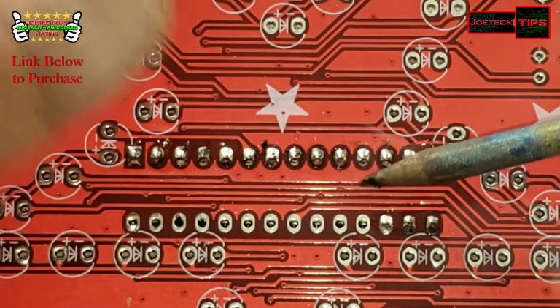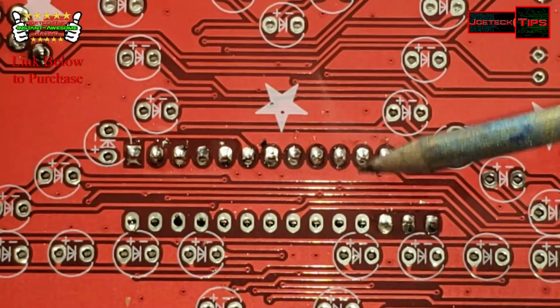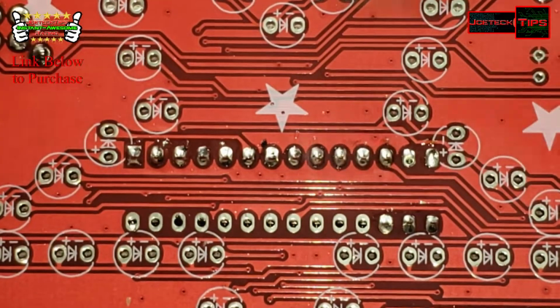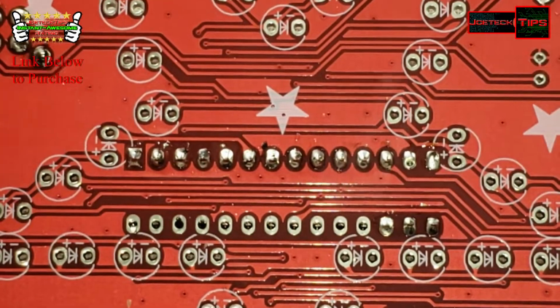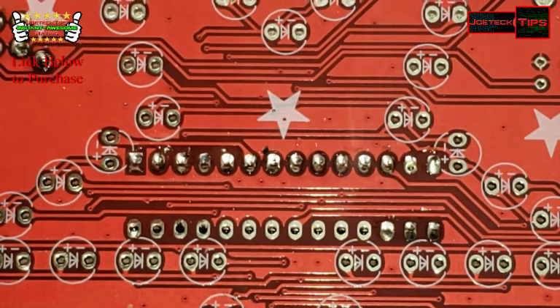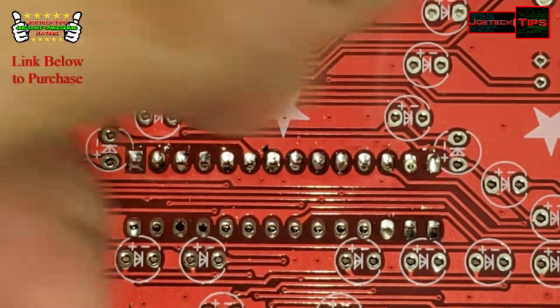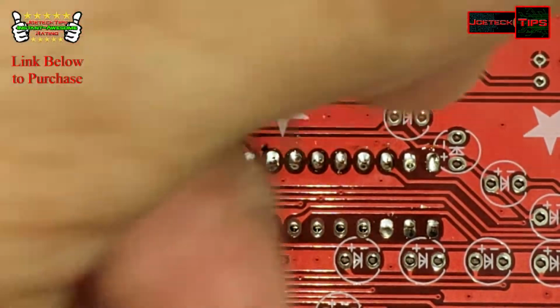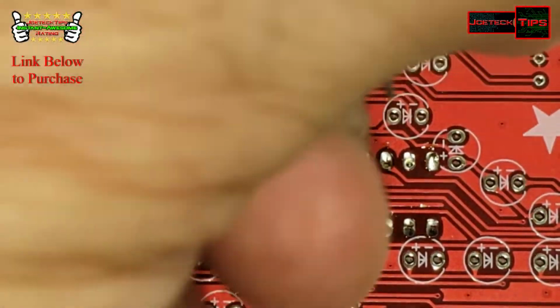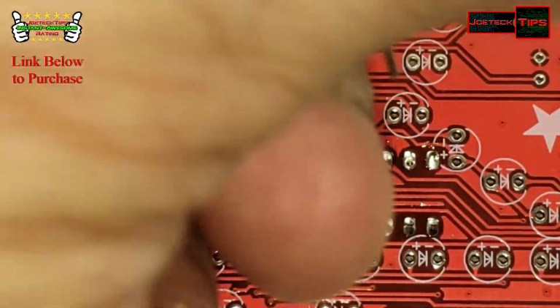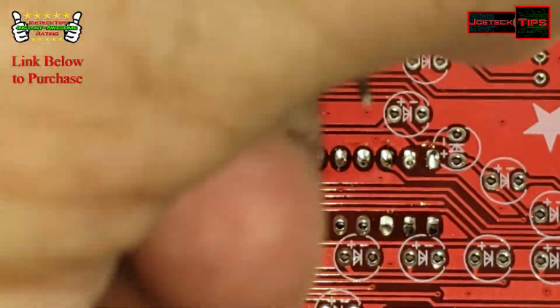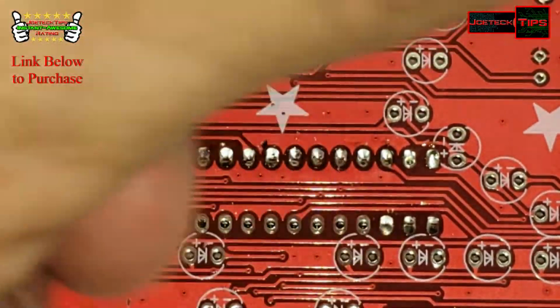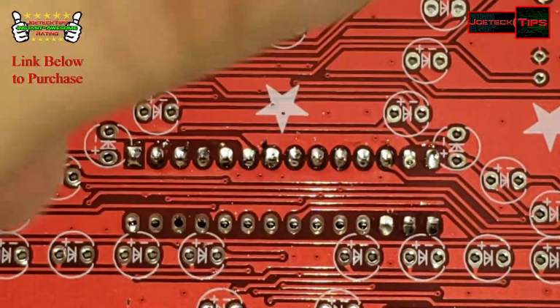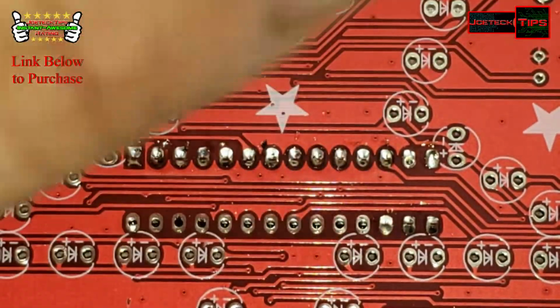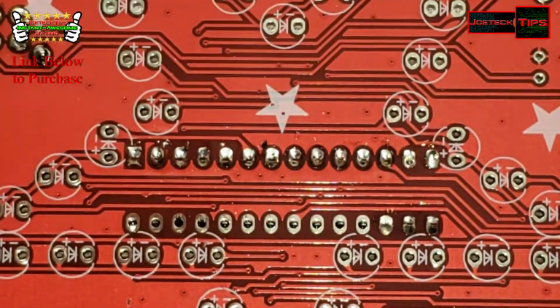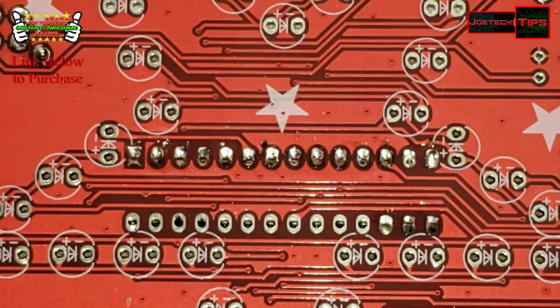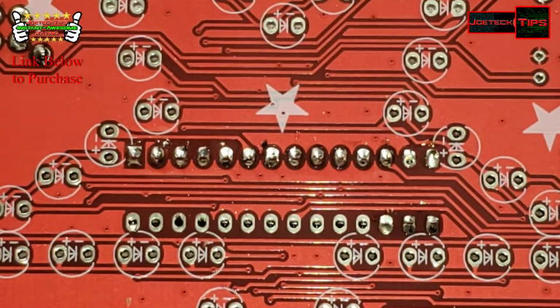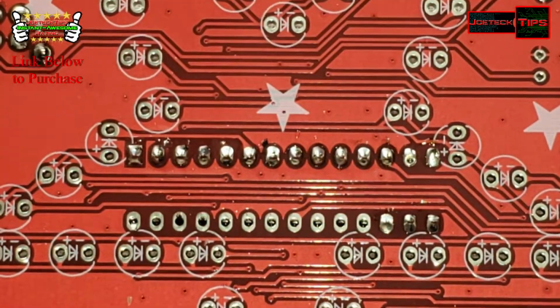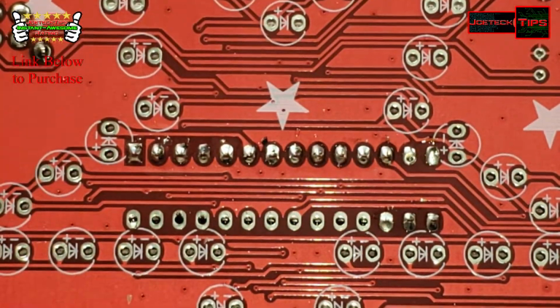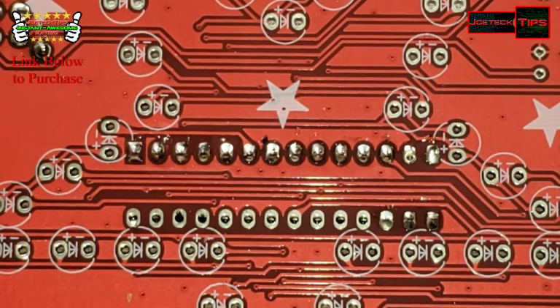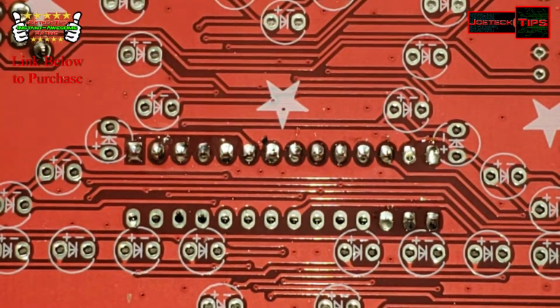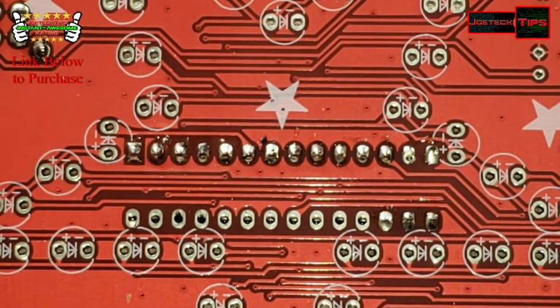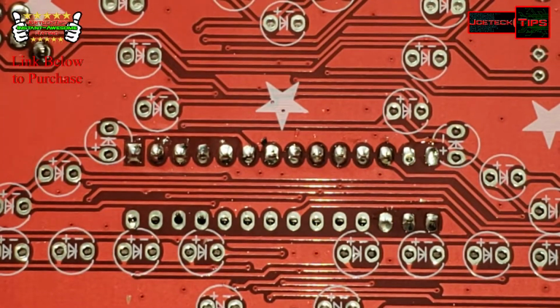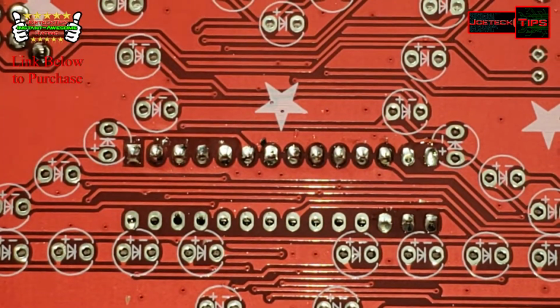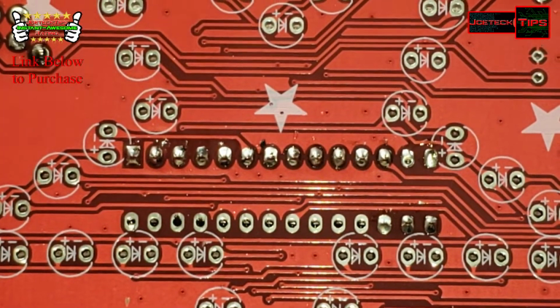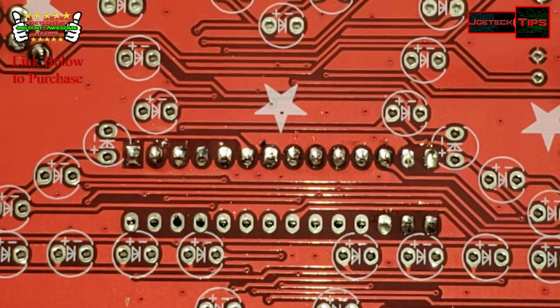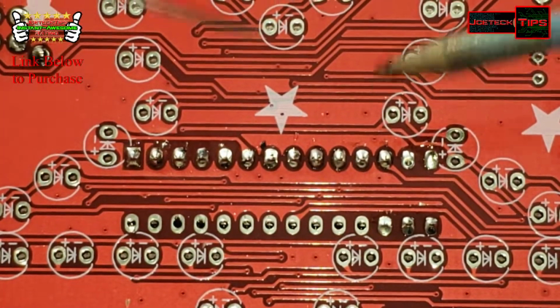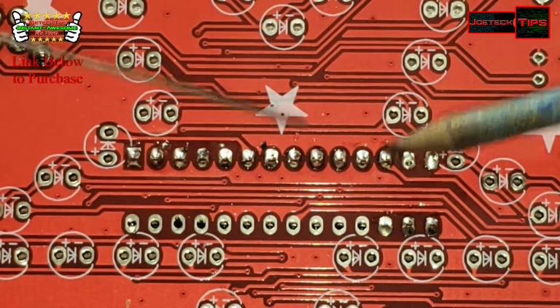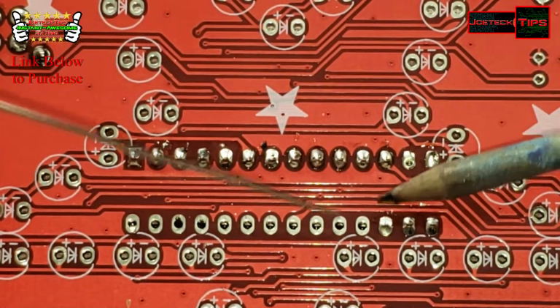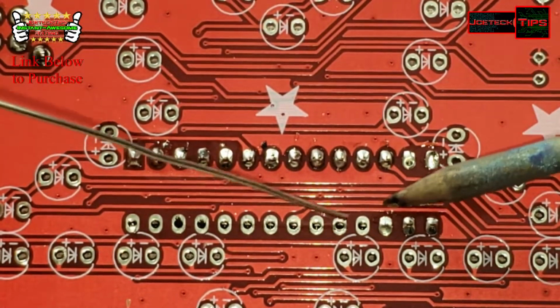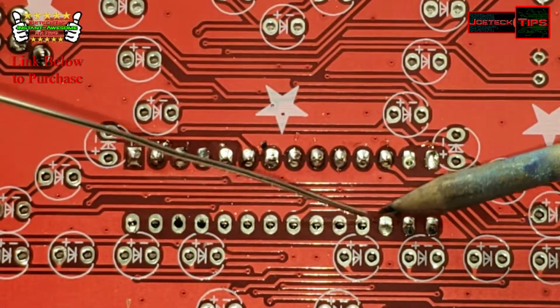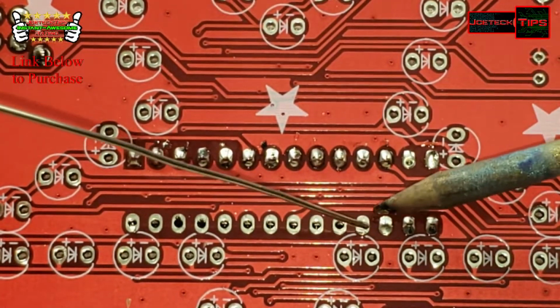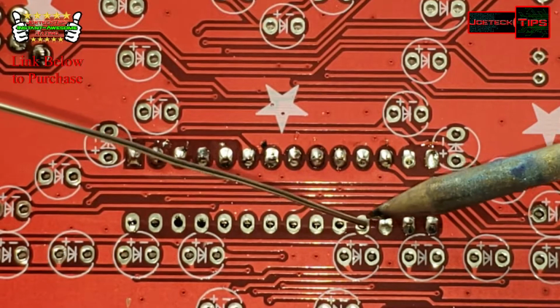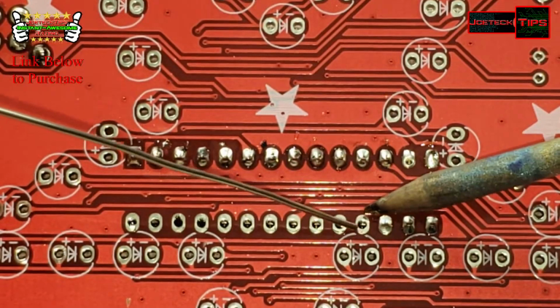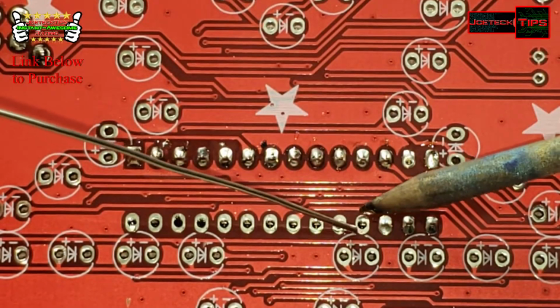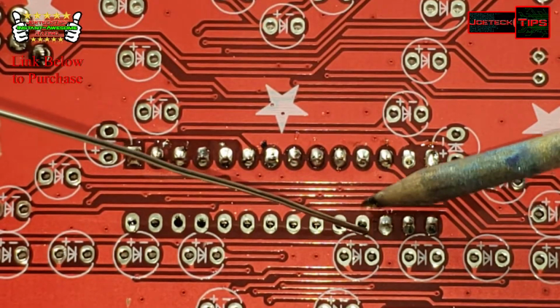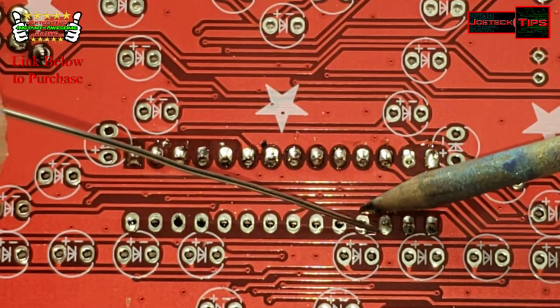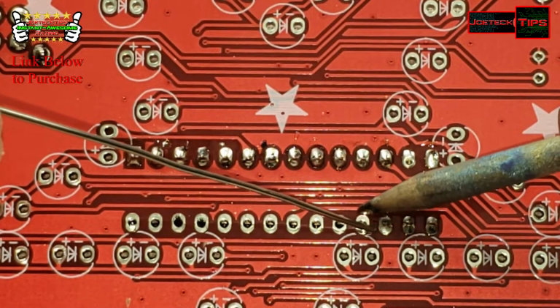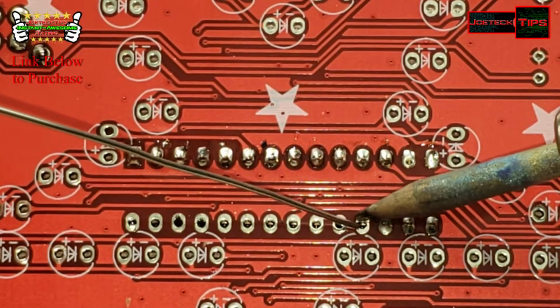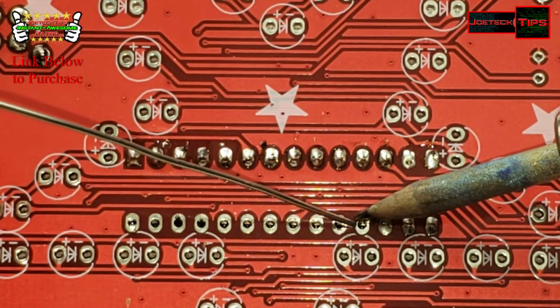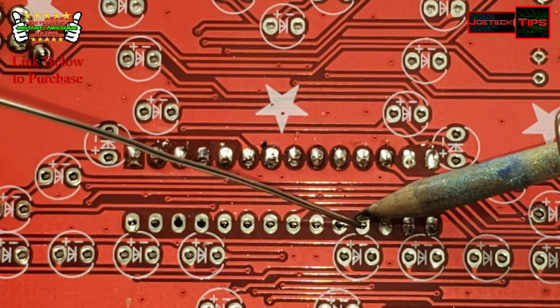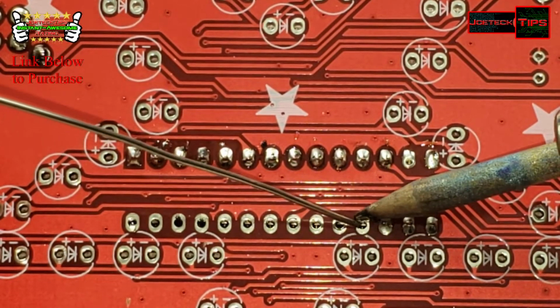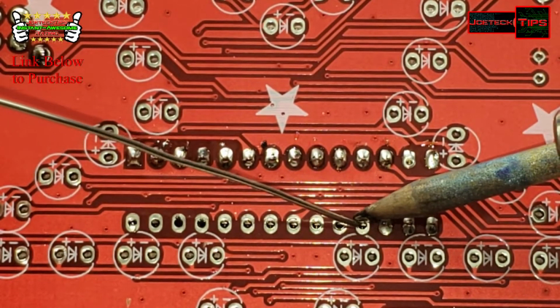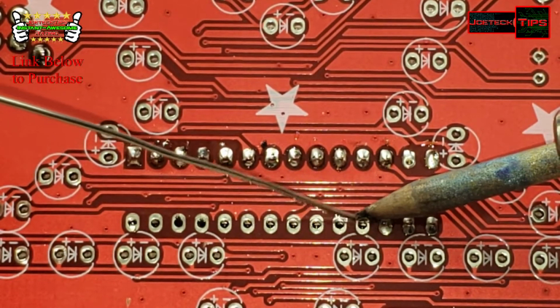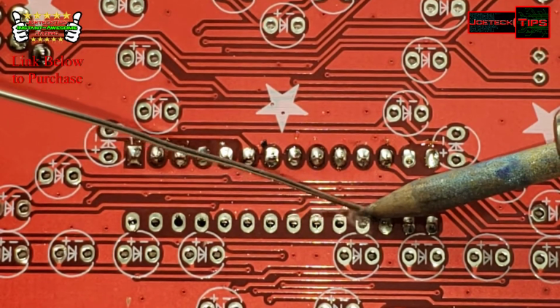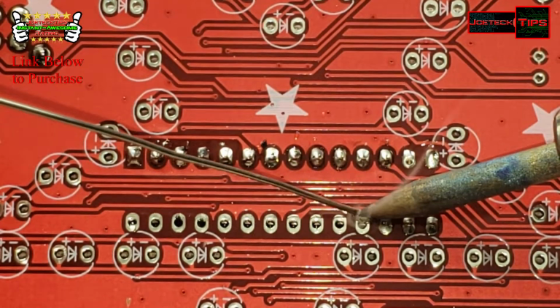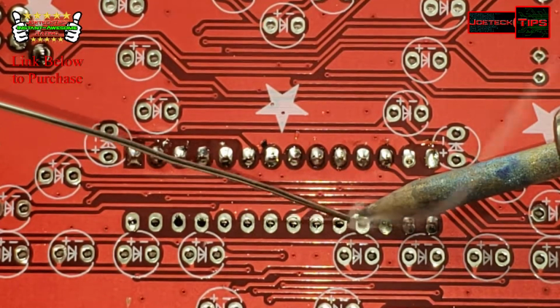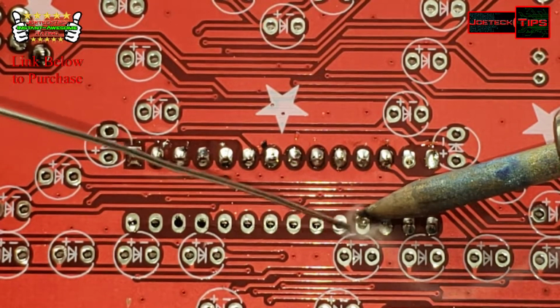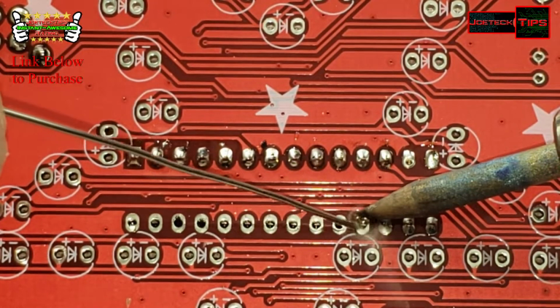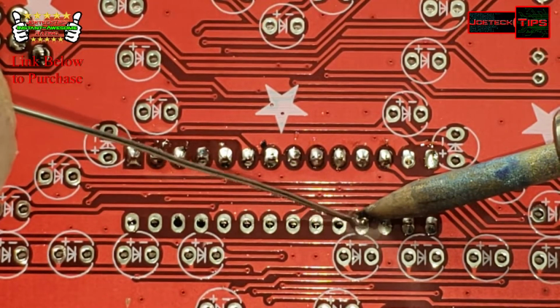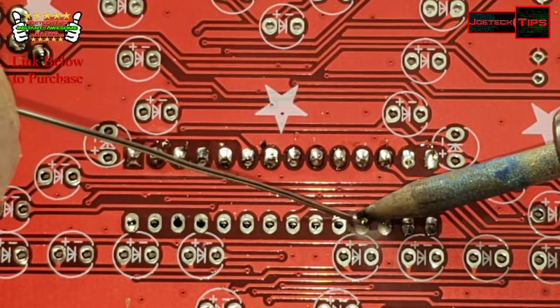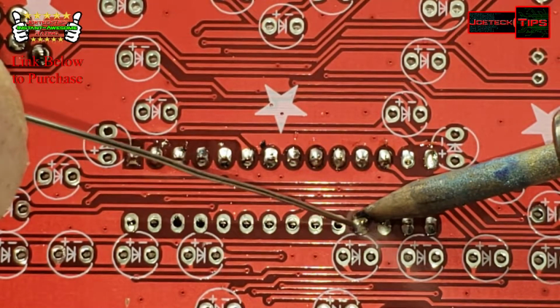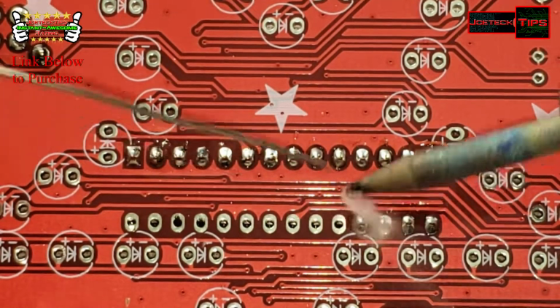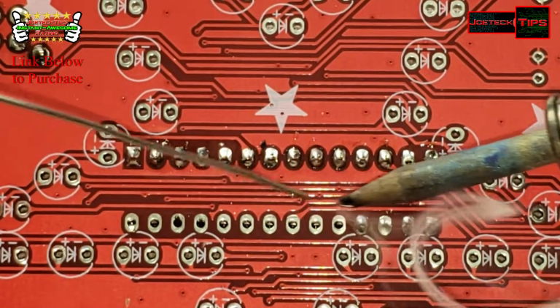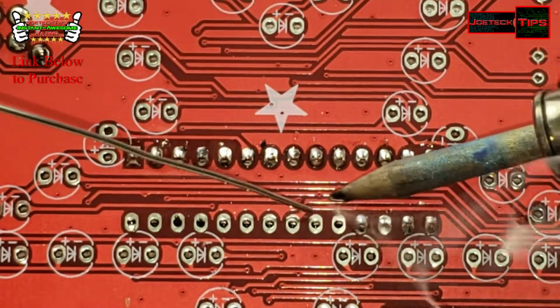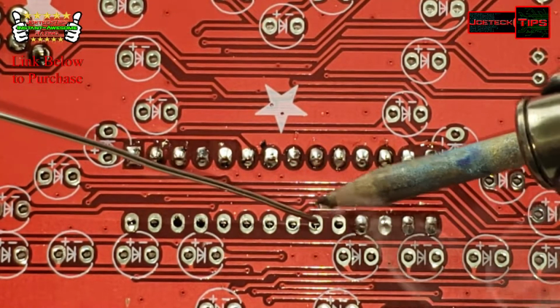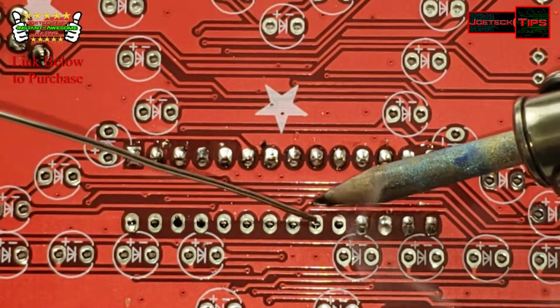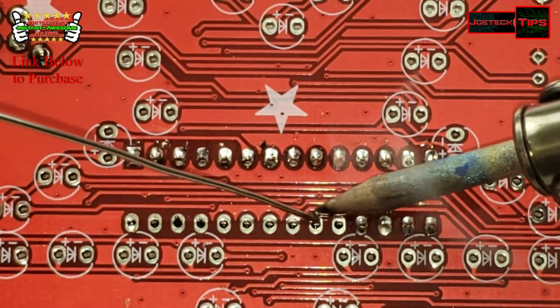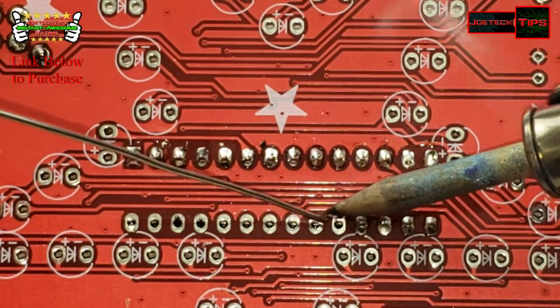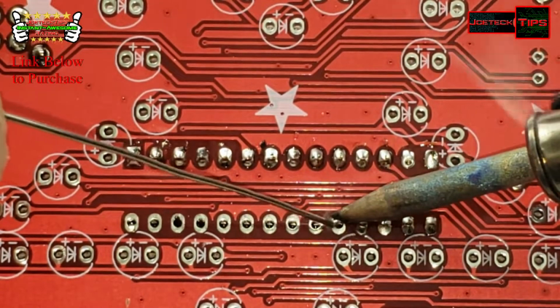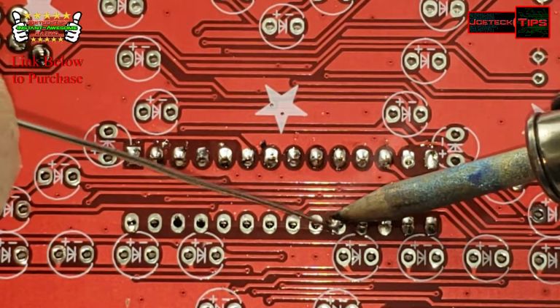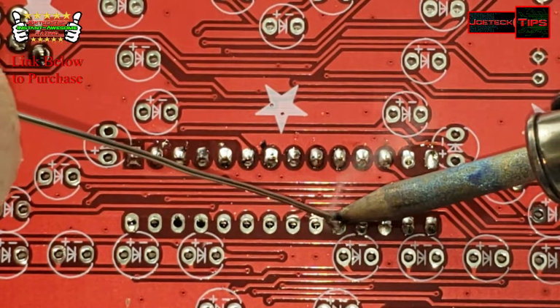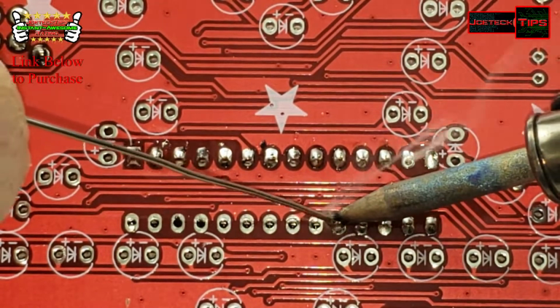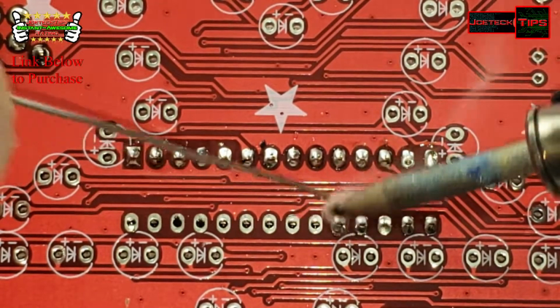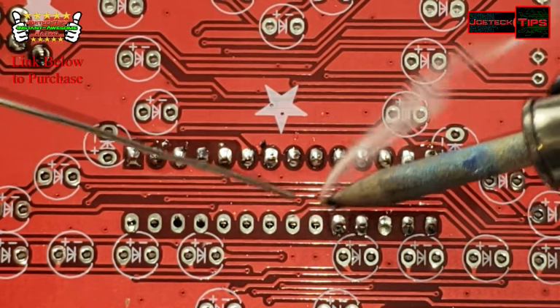Now I'm not going to install the chip till the end.